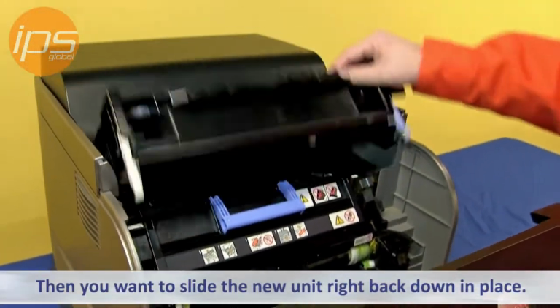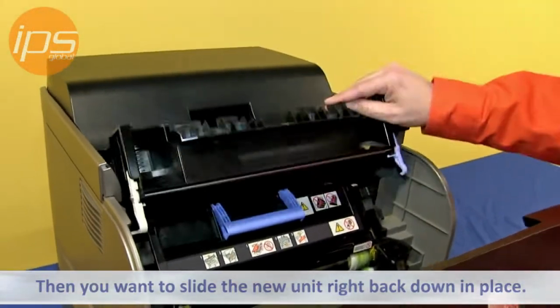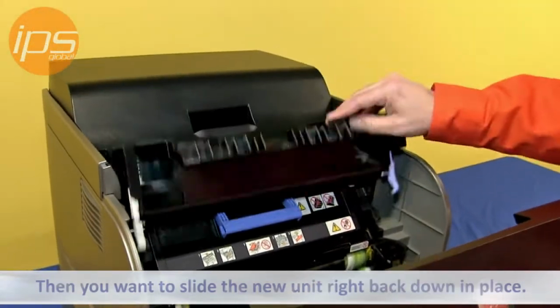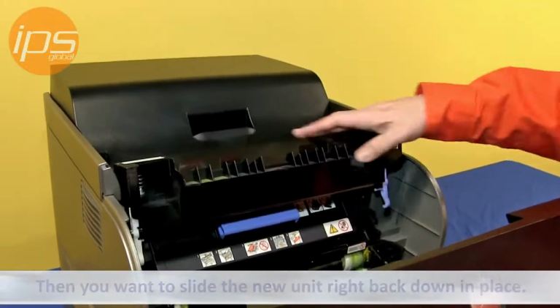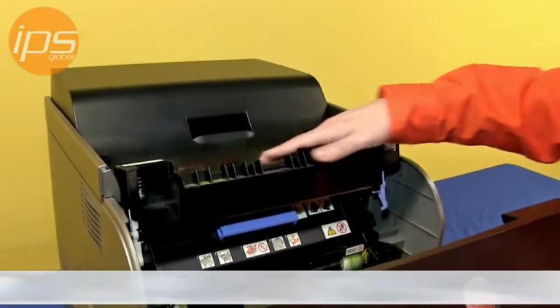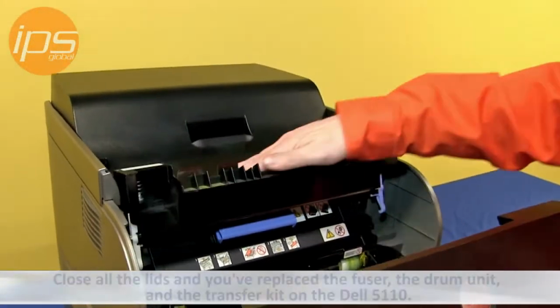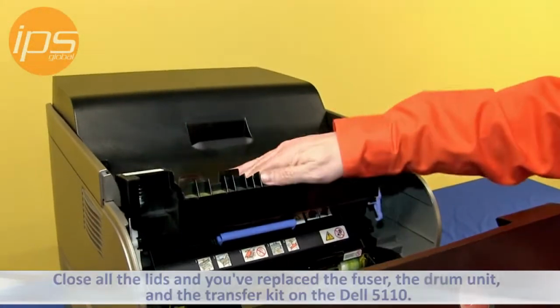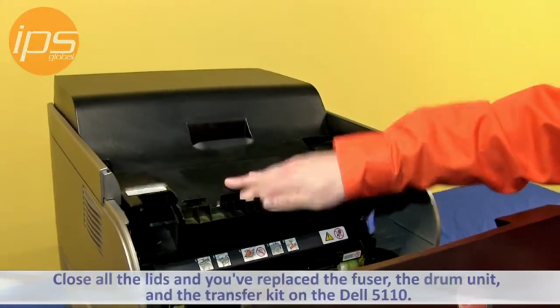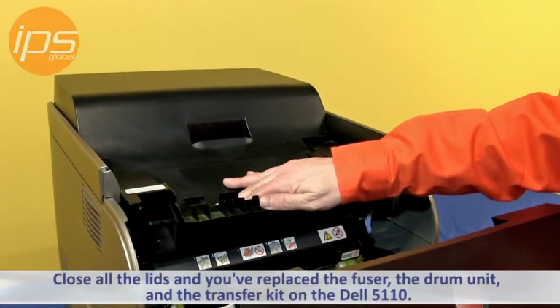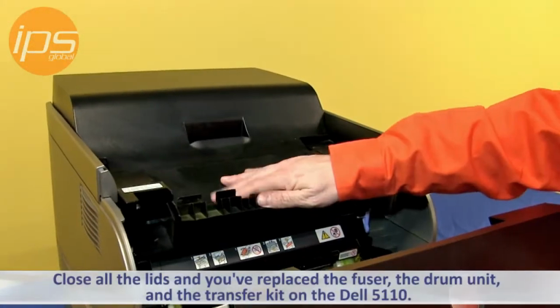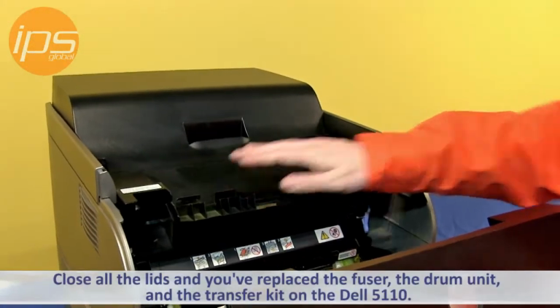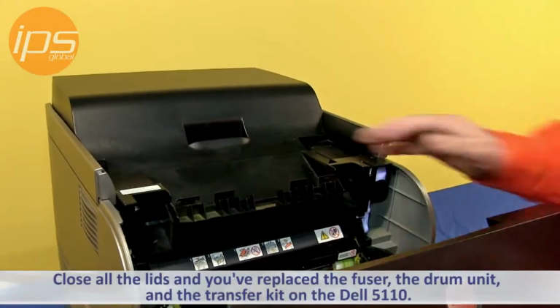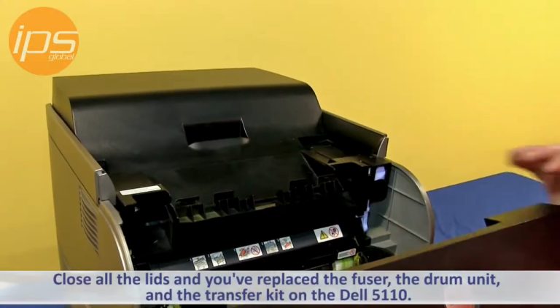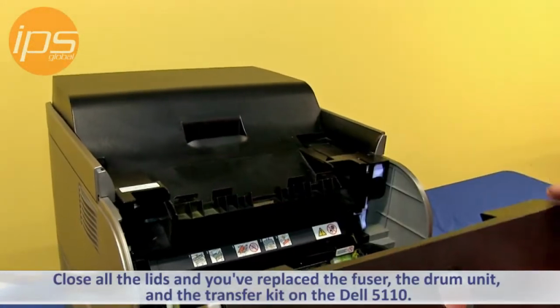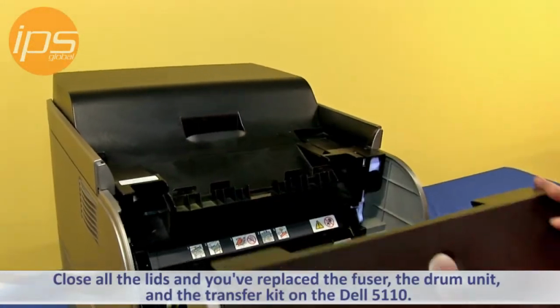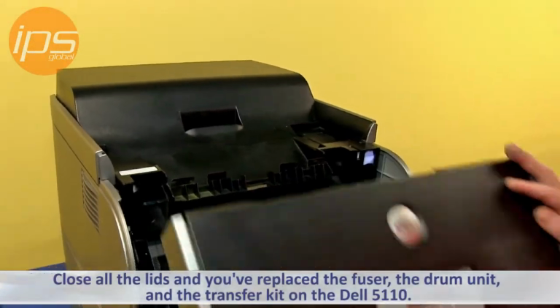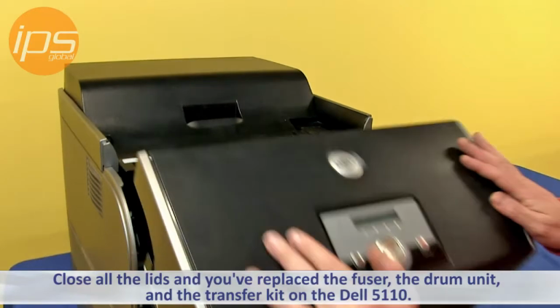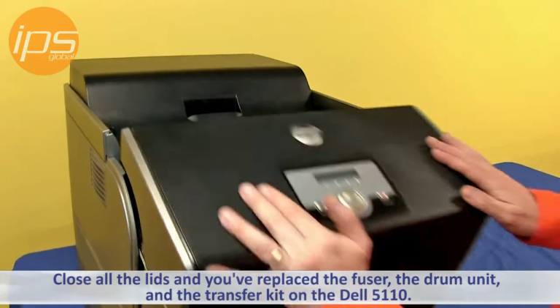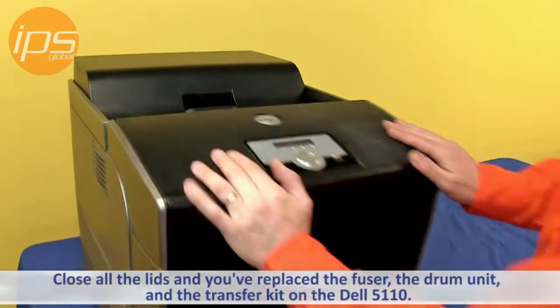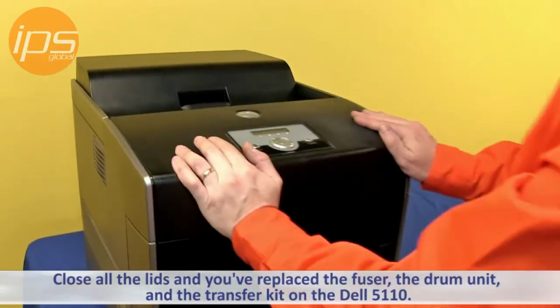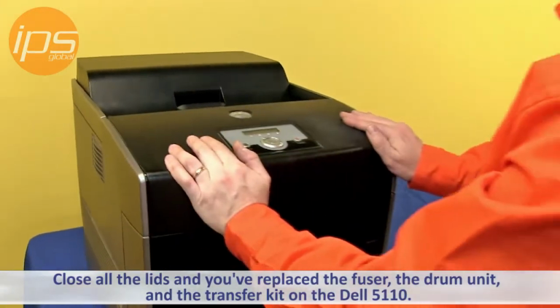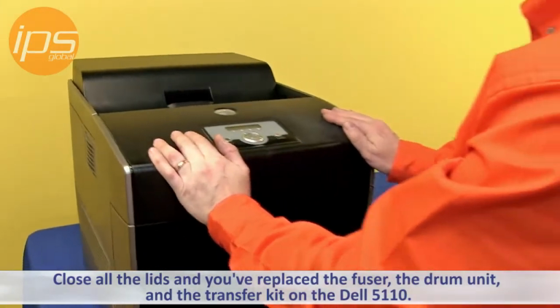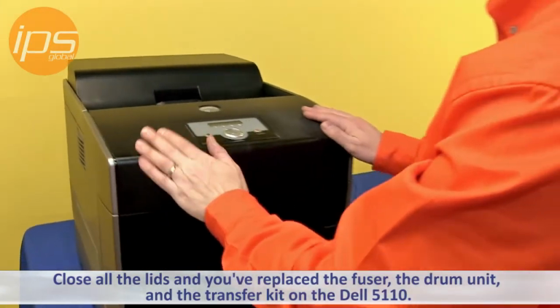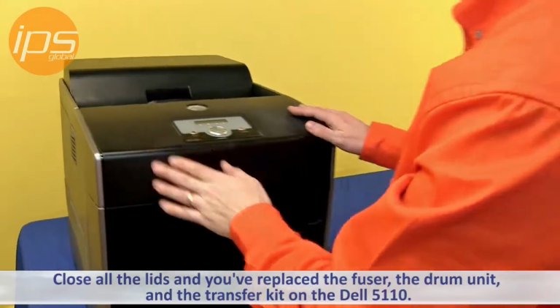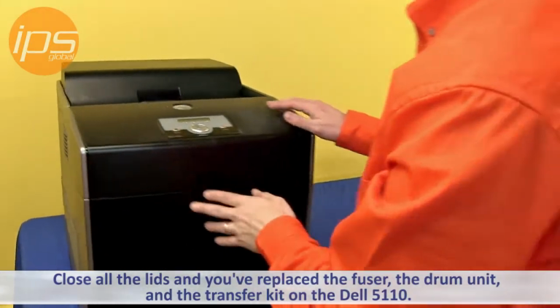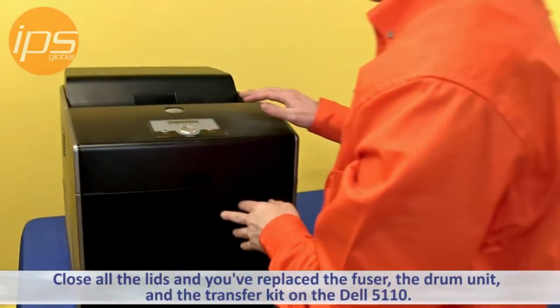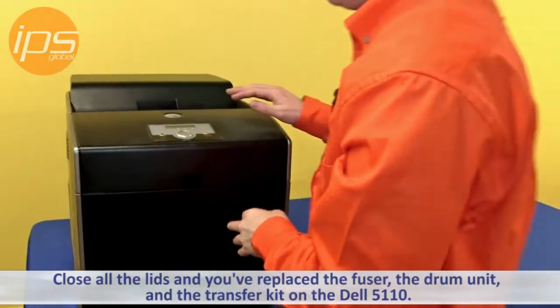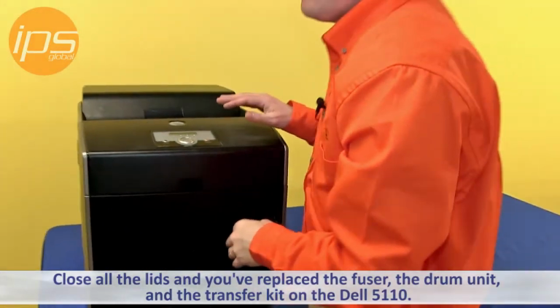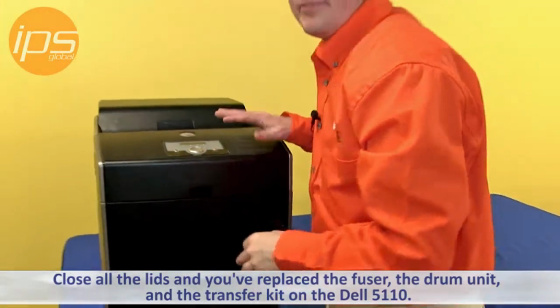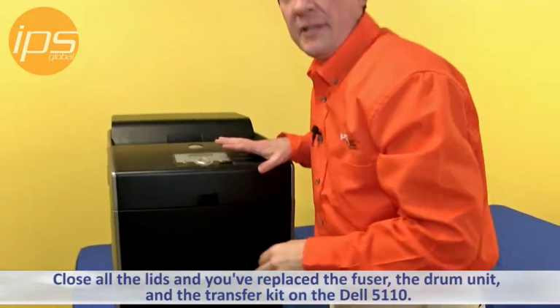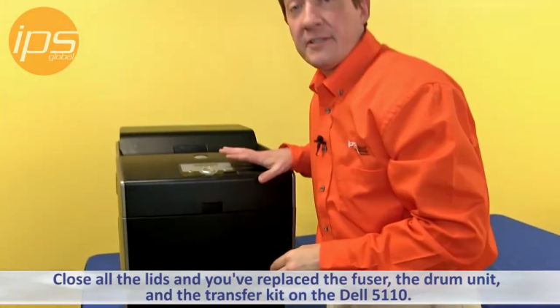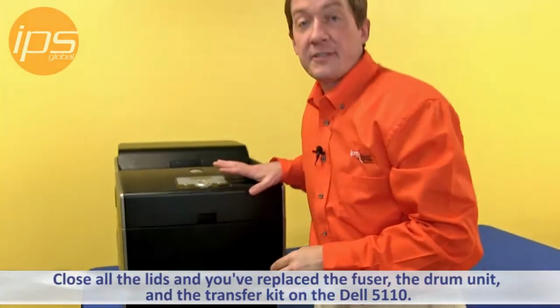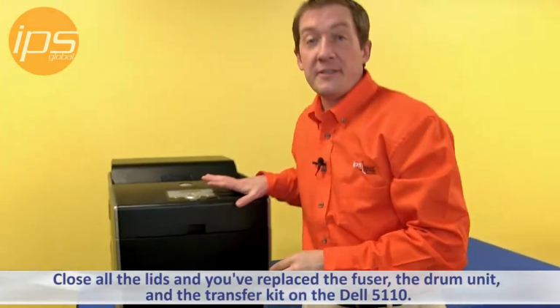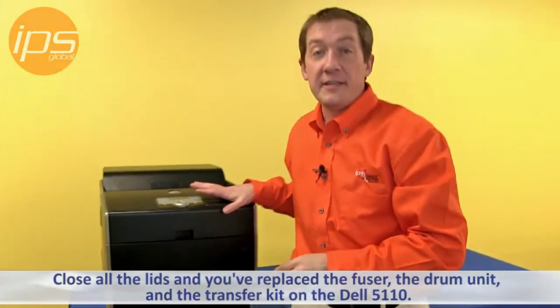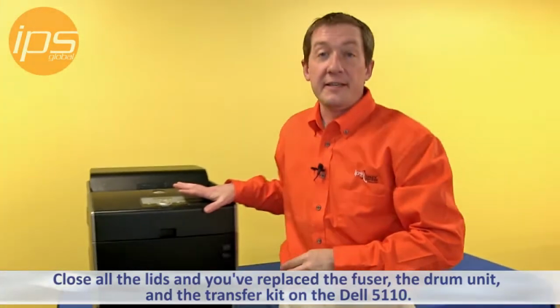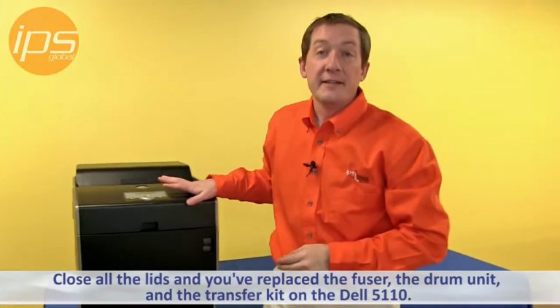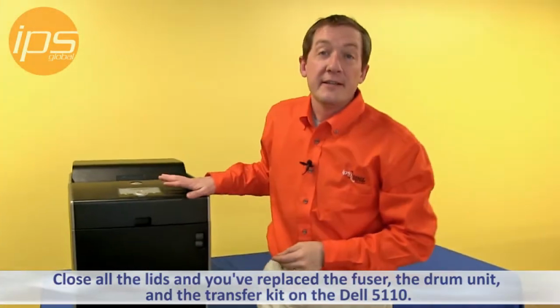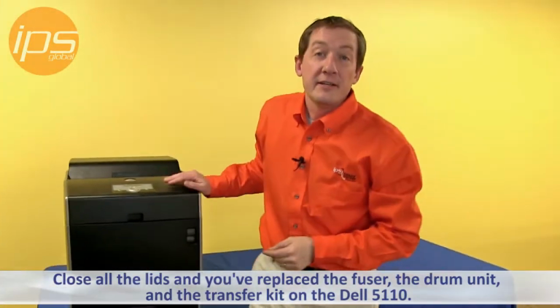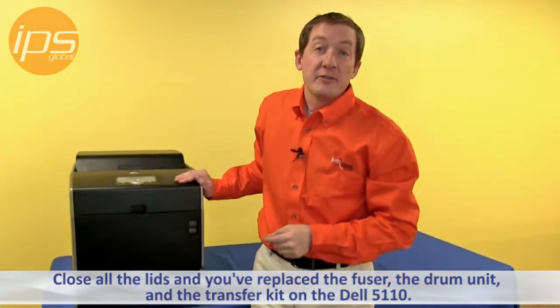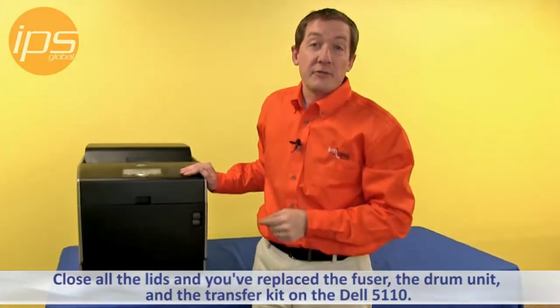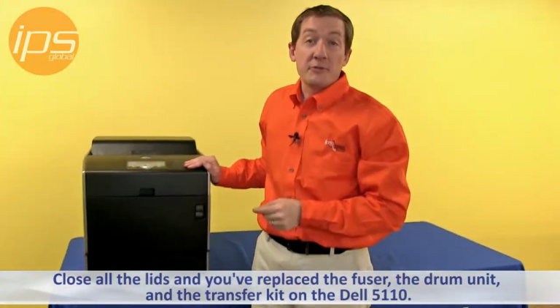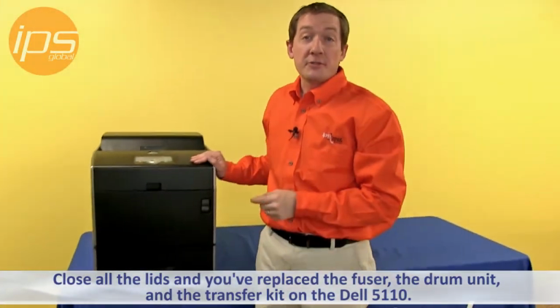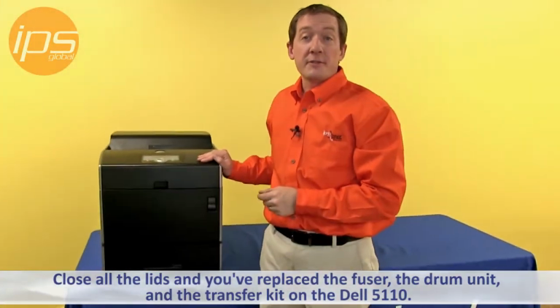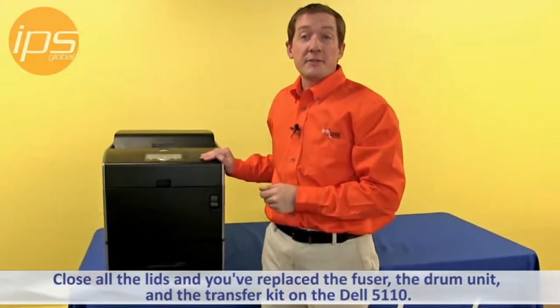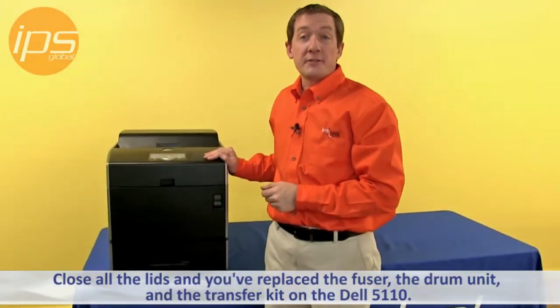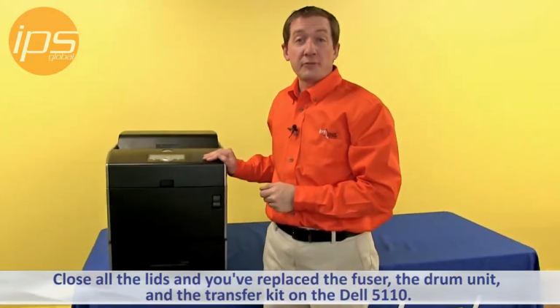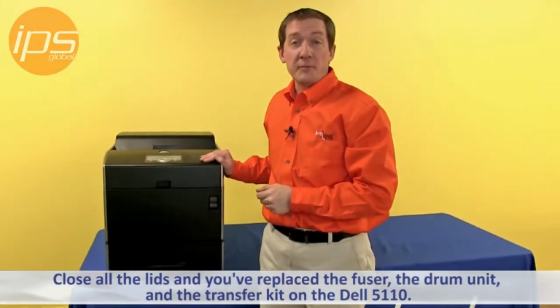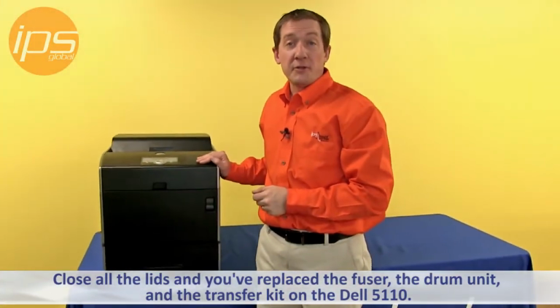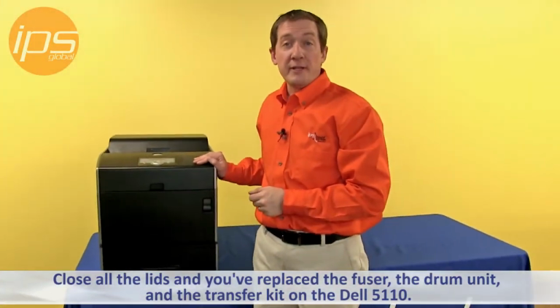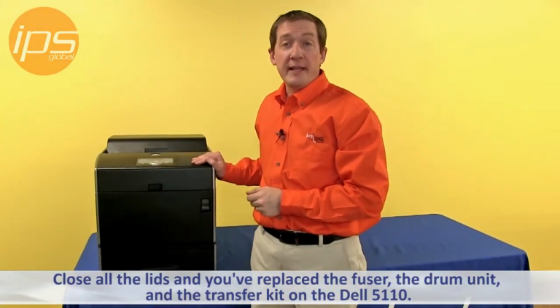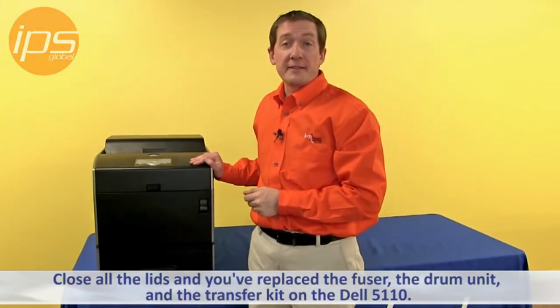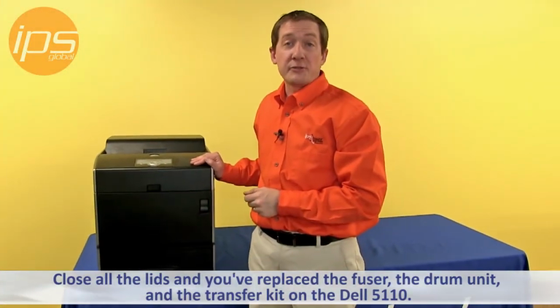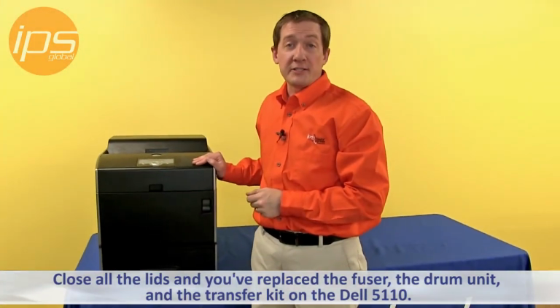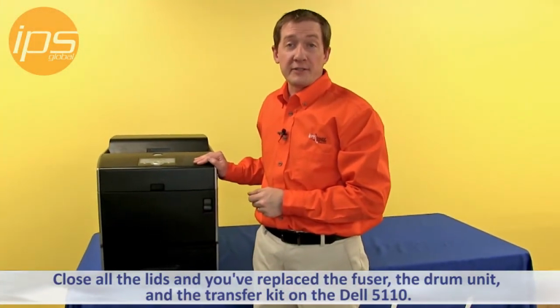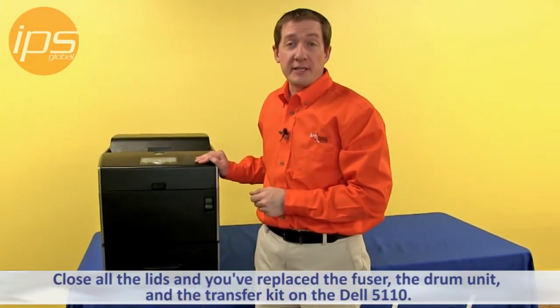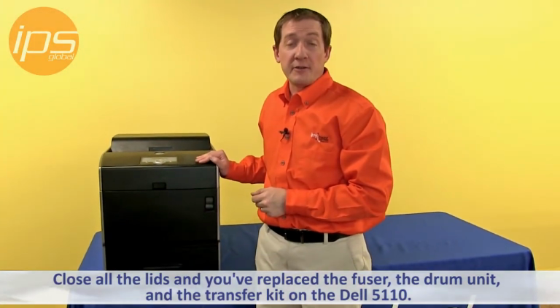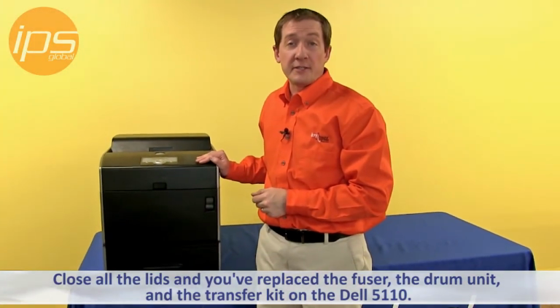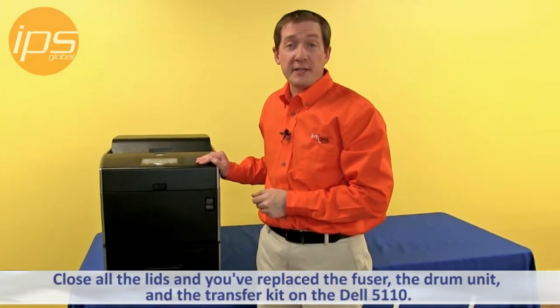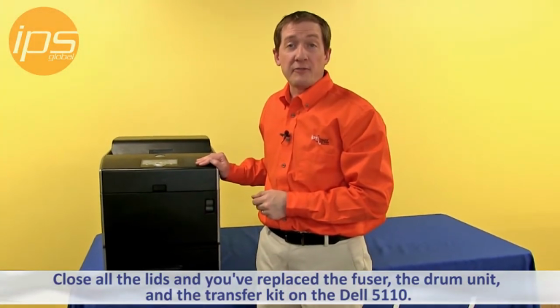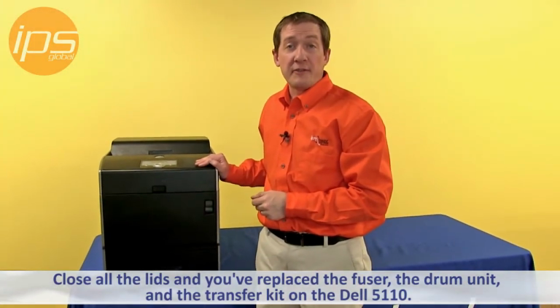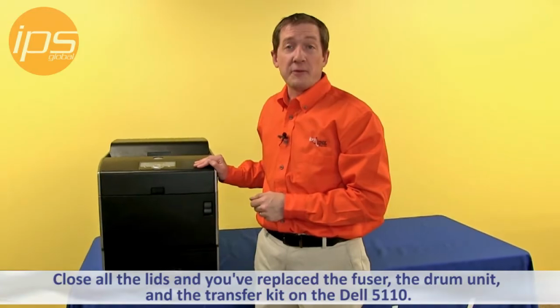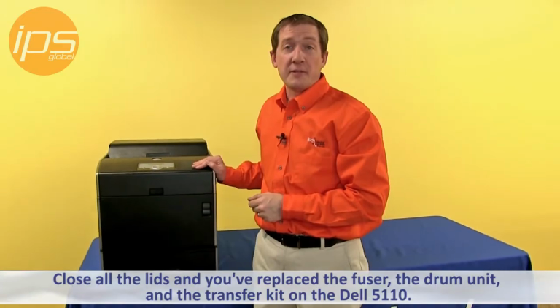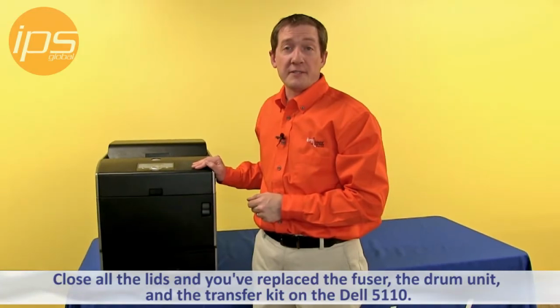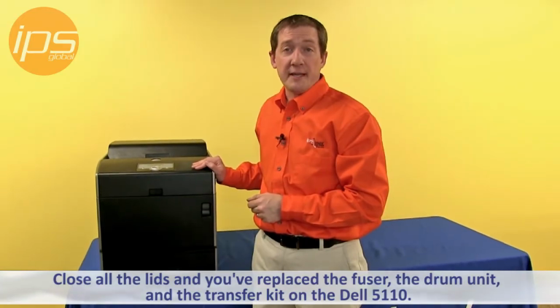The reversal is just closing all the lids. And you've replaced the fuser, the drum unit, and the transfer kit on the Dell 5110.